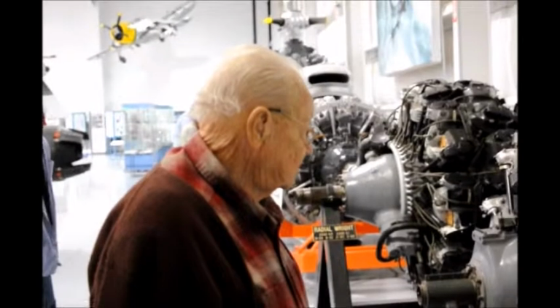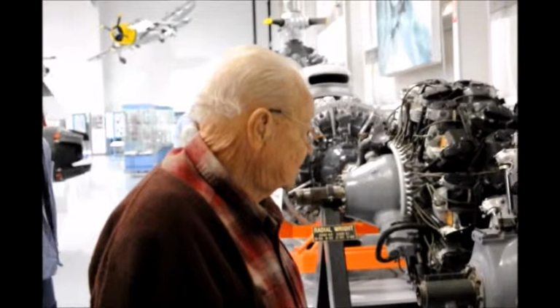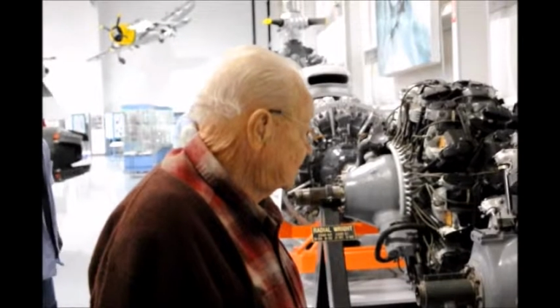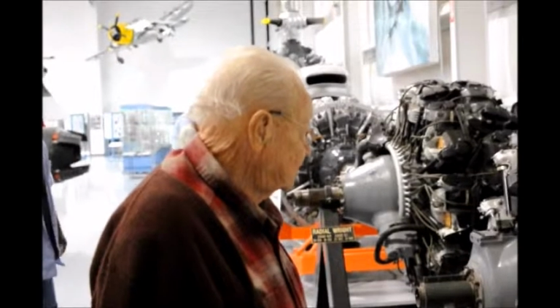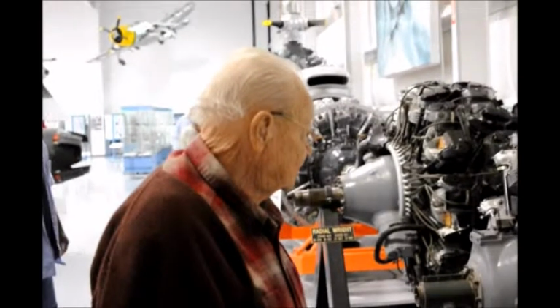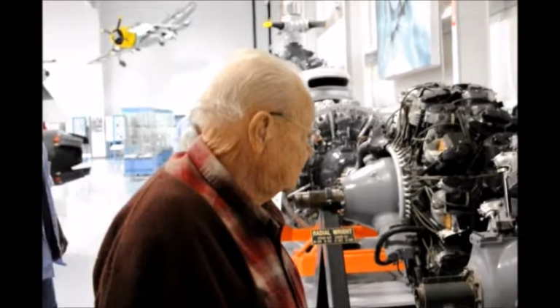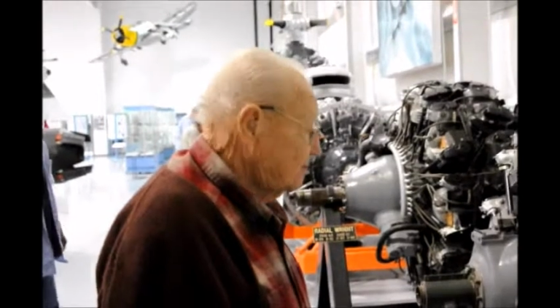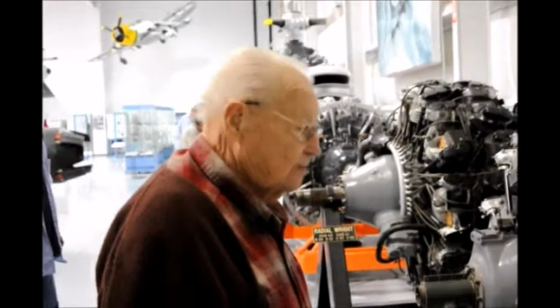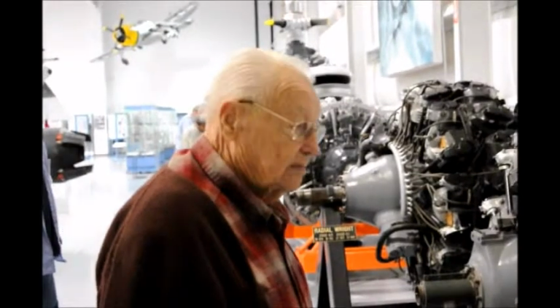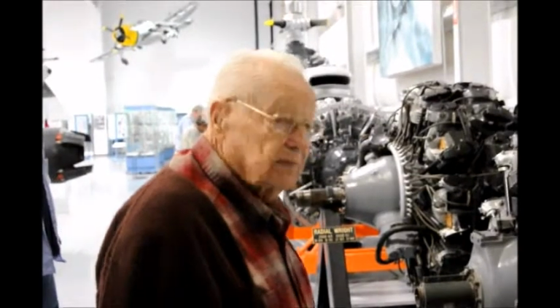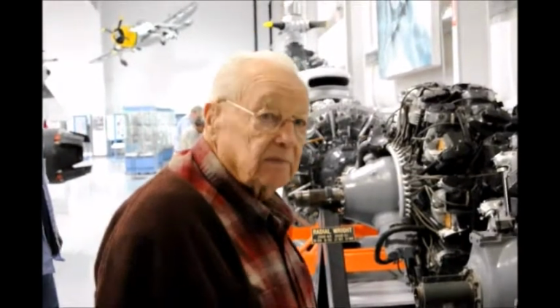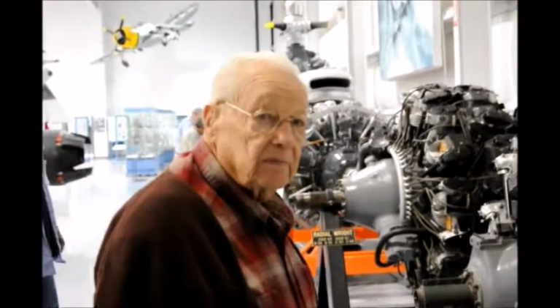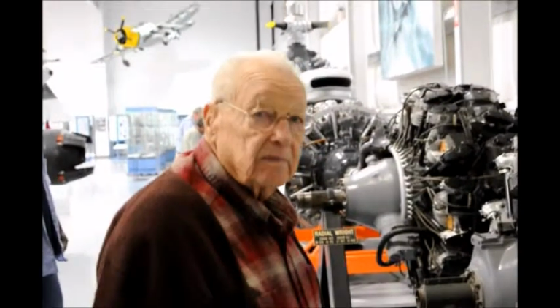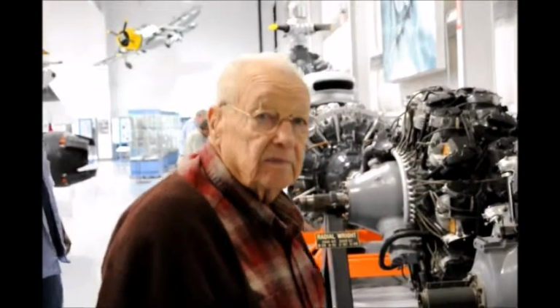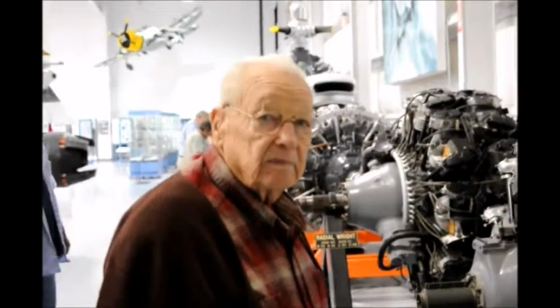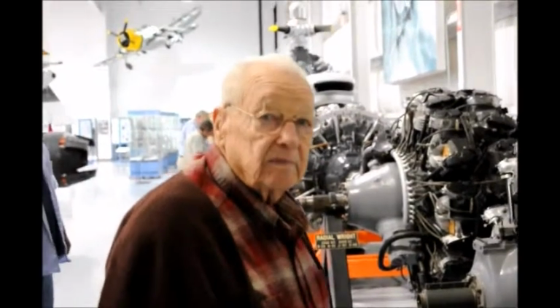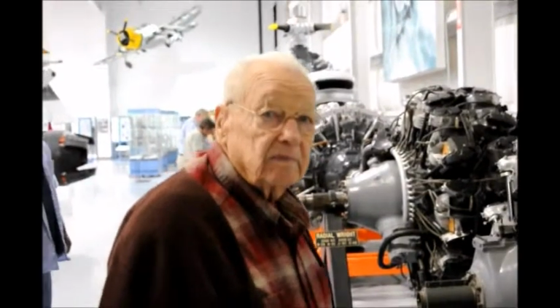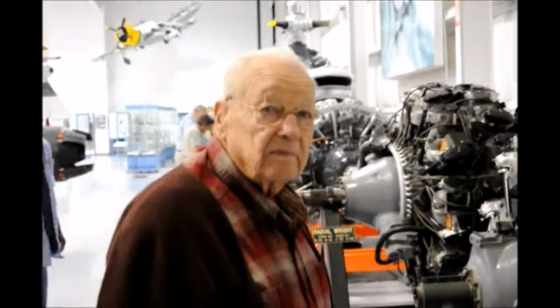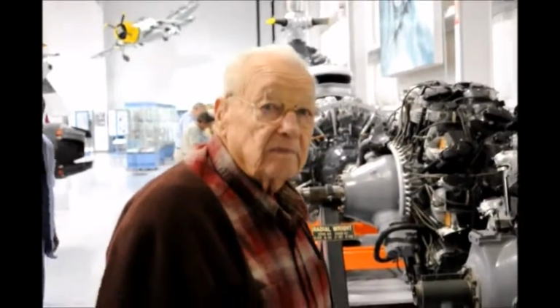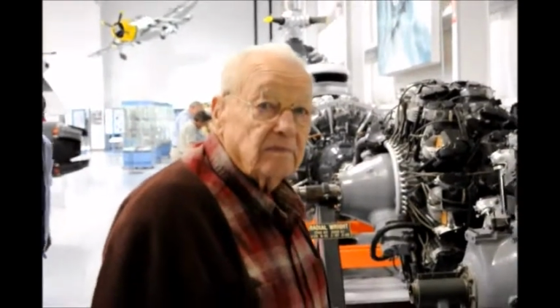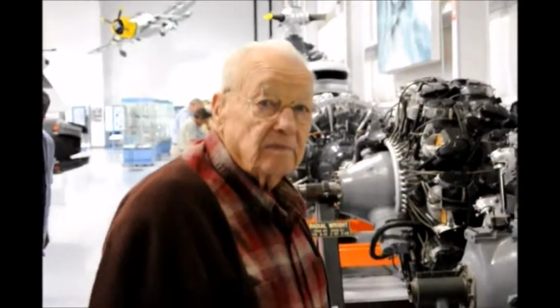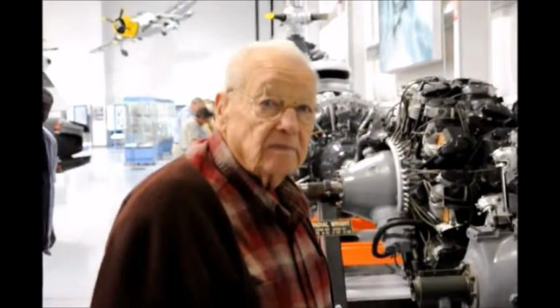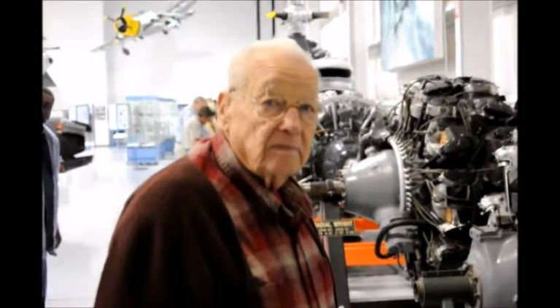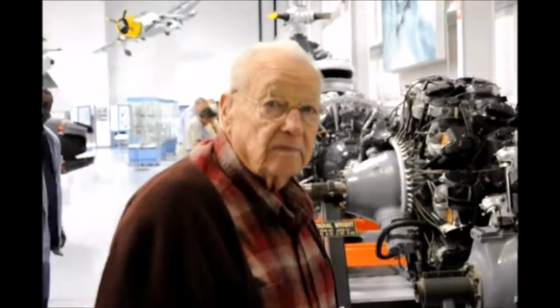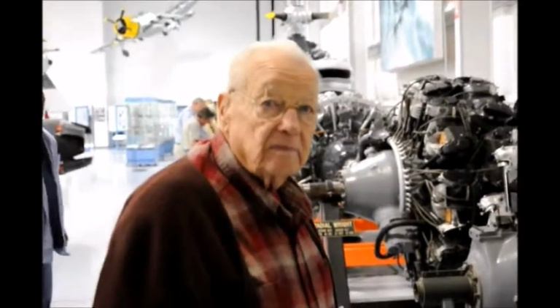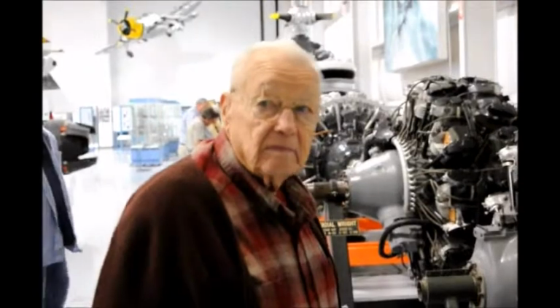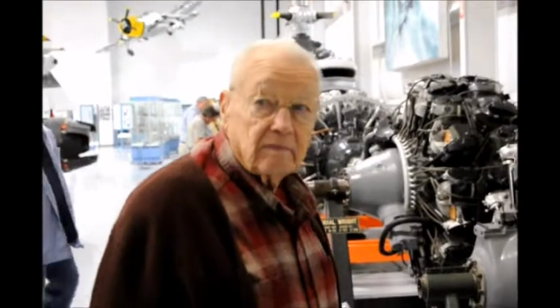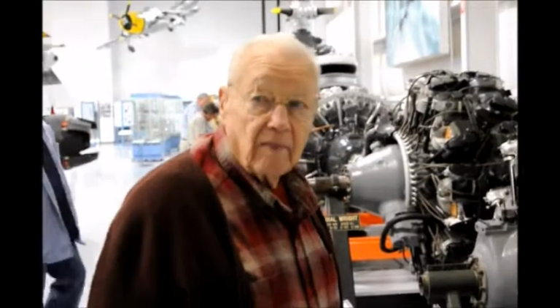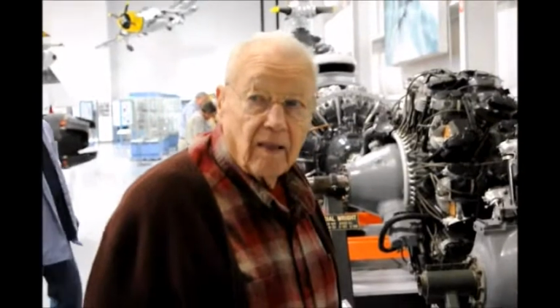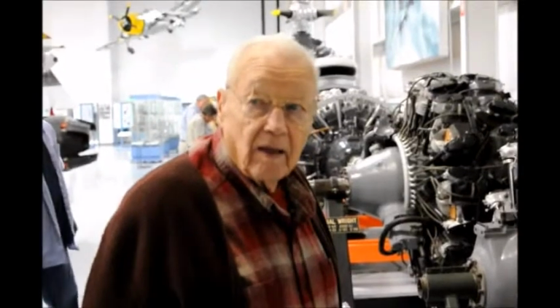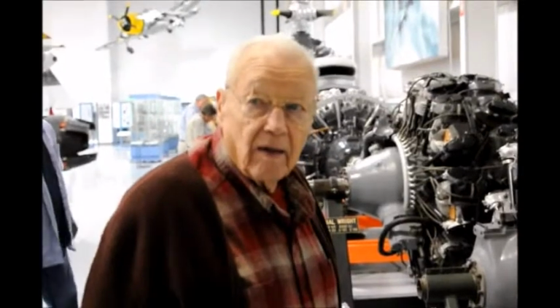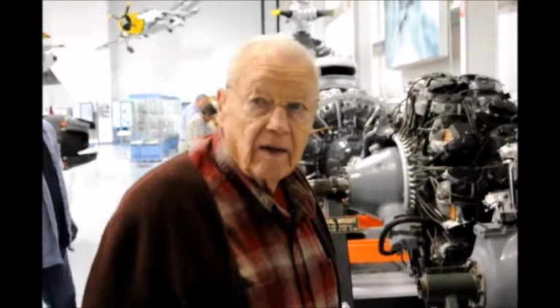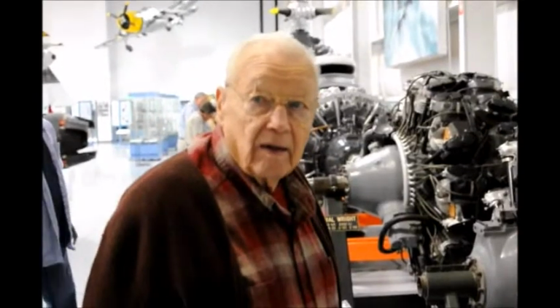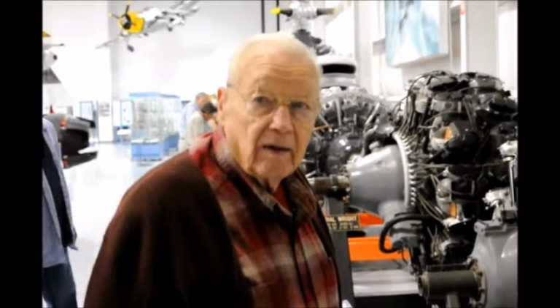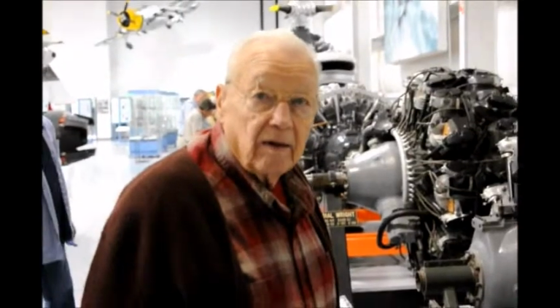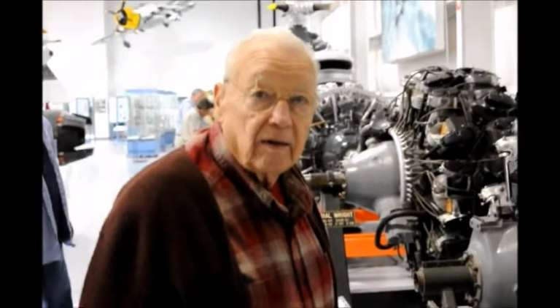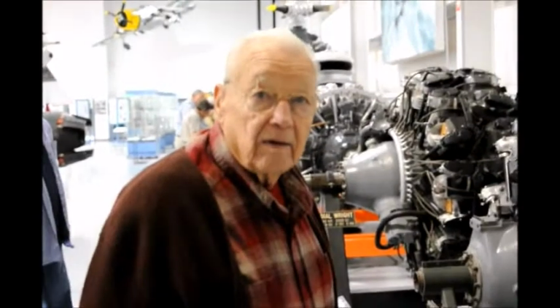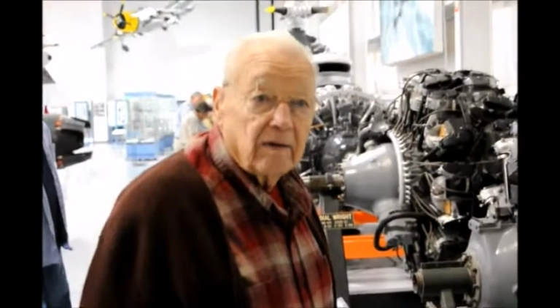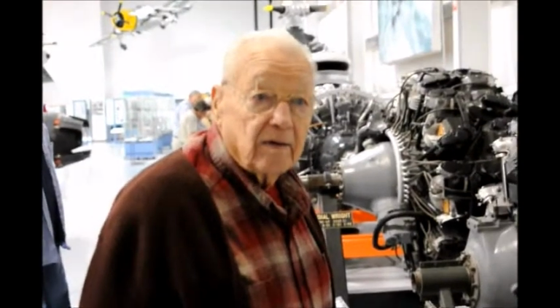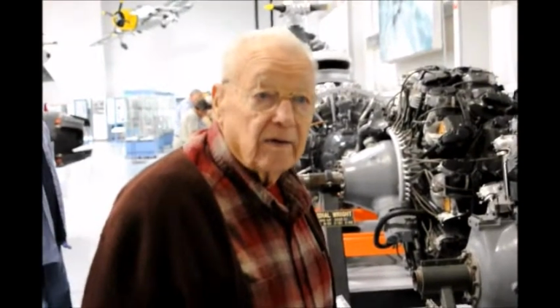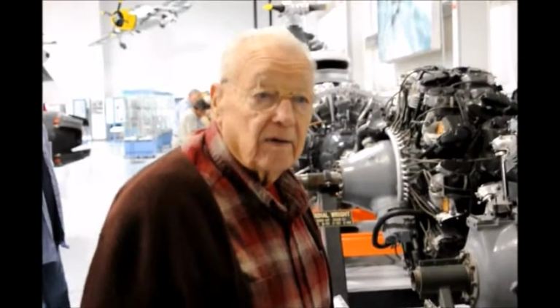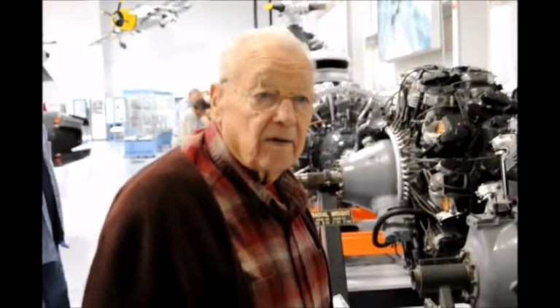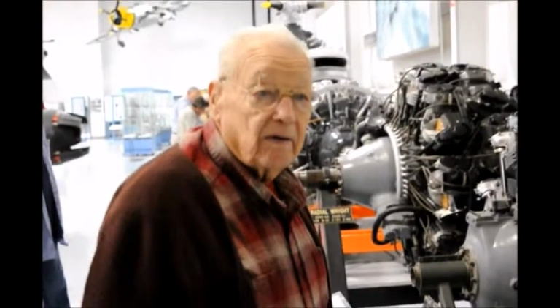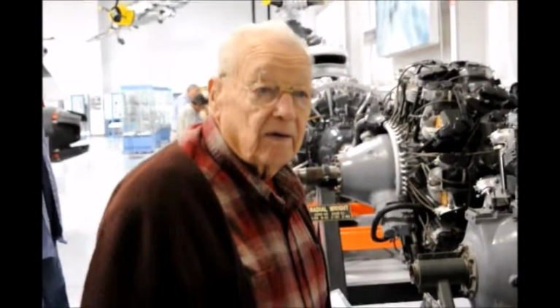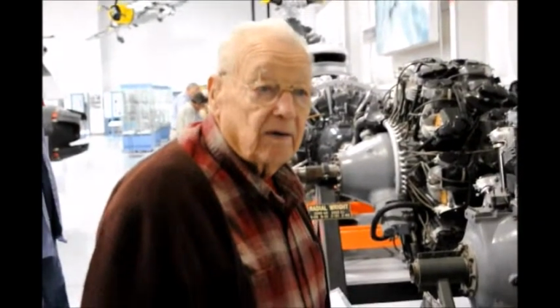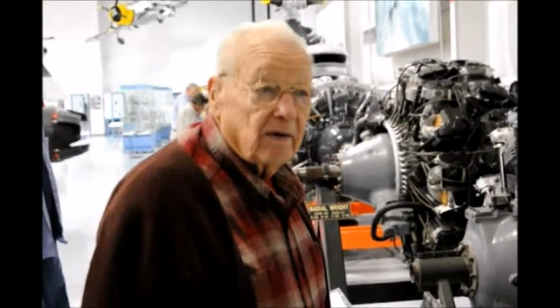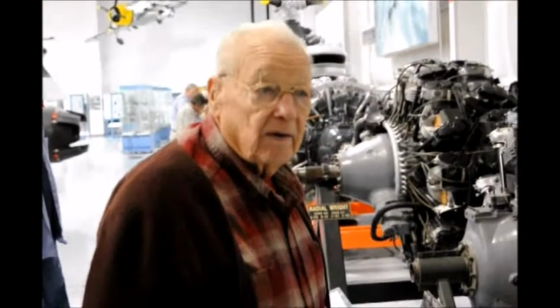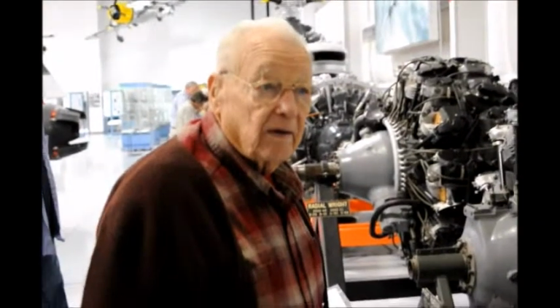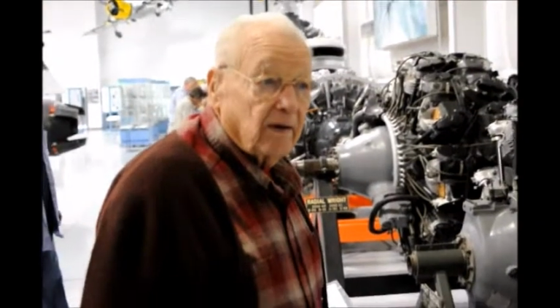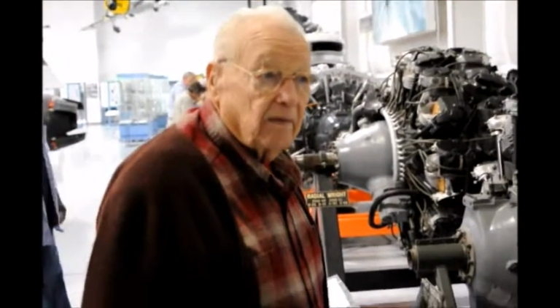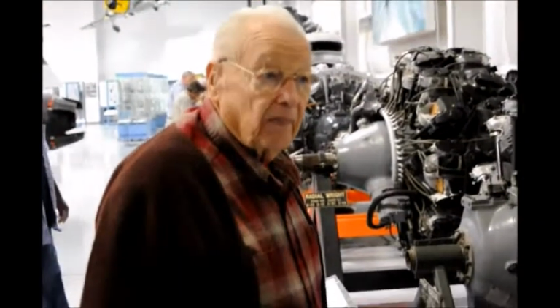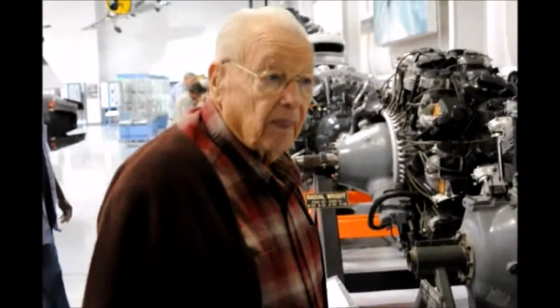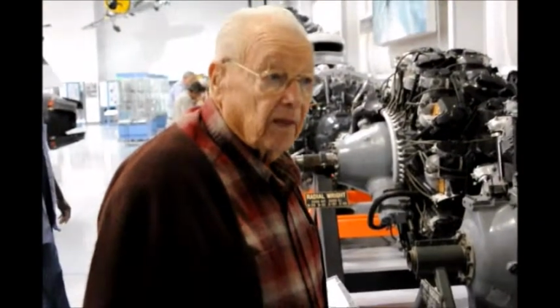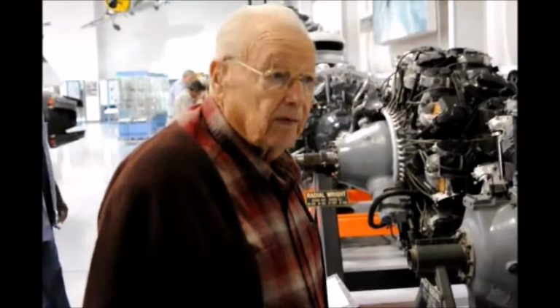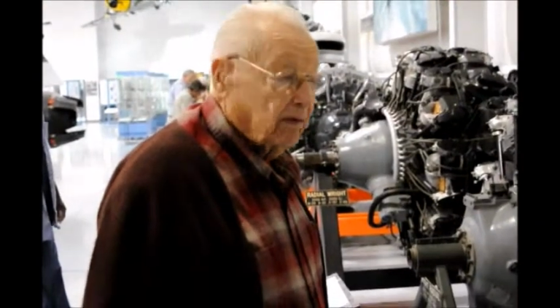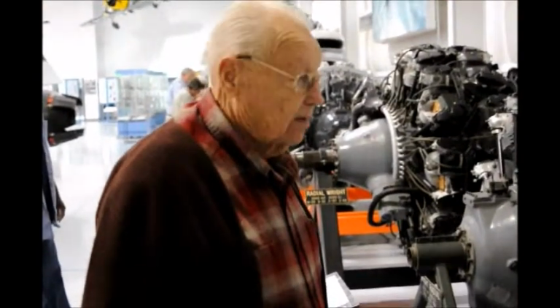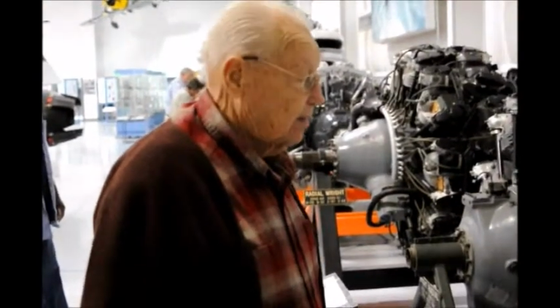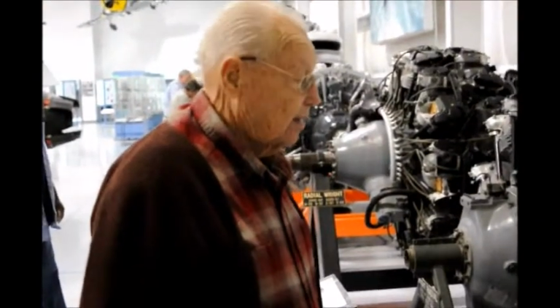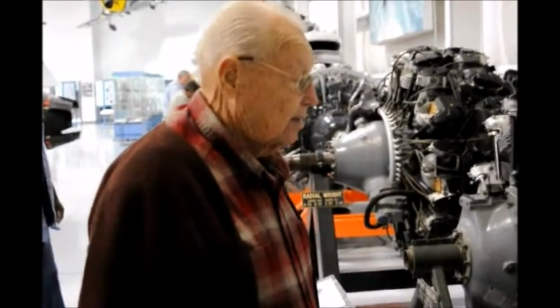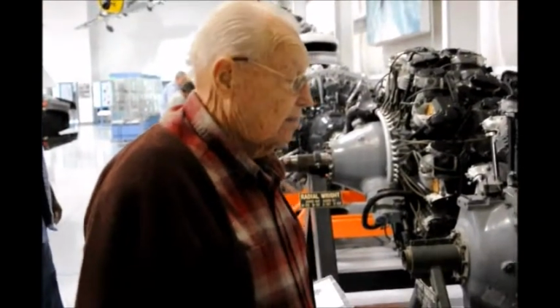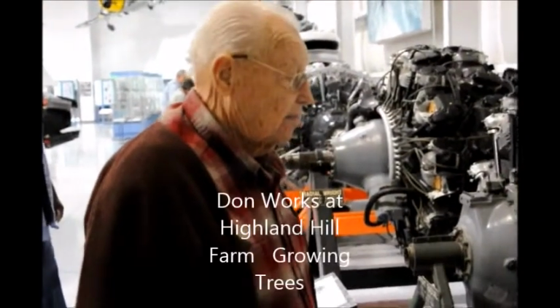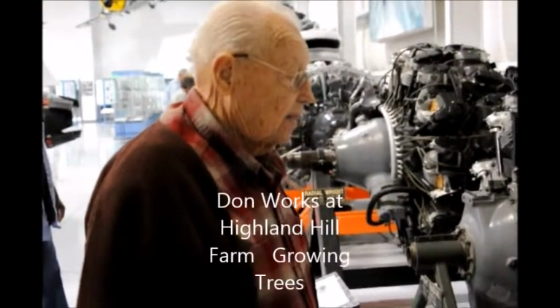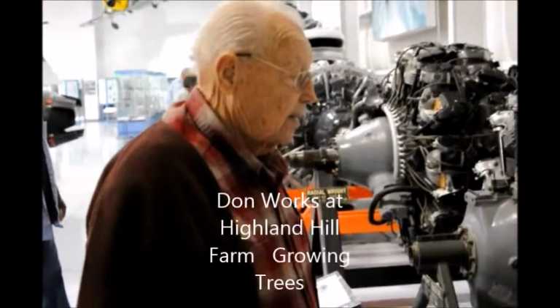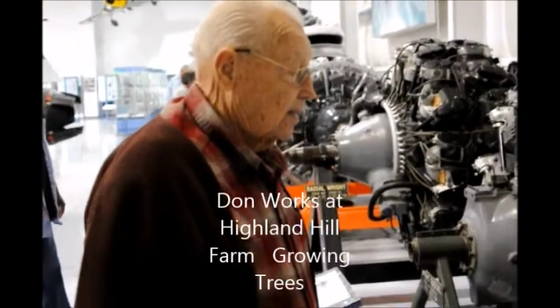This is Don Hurst. He's an ex-mechanic for the US Air Force and he worked on these engines. He's going to tell you a little about them.